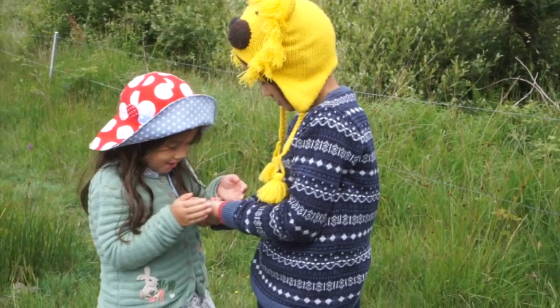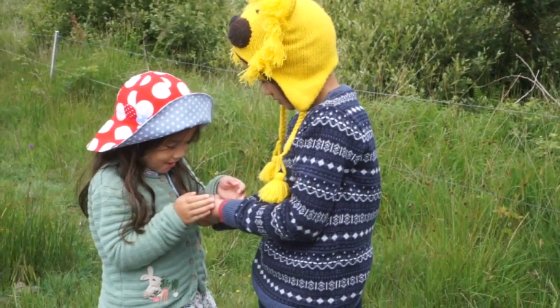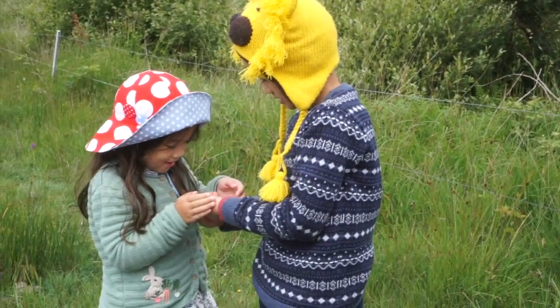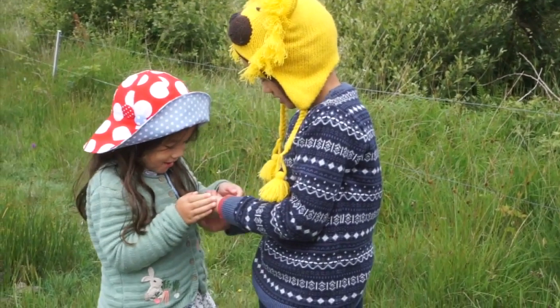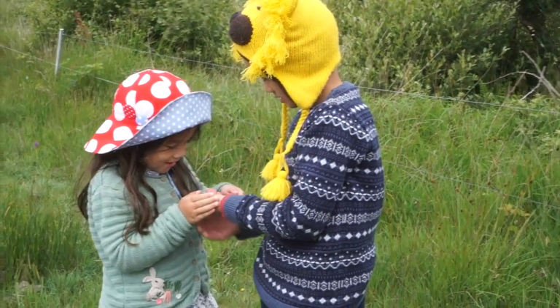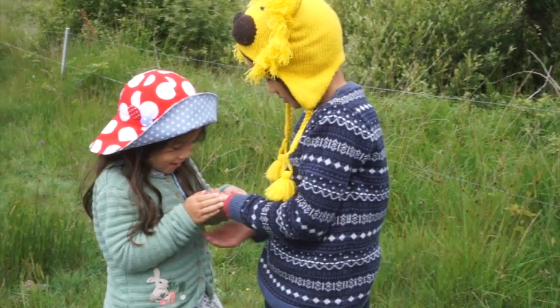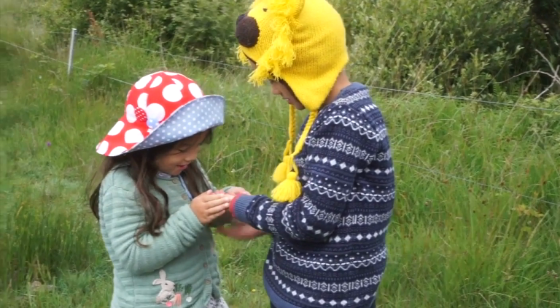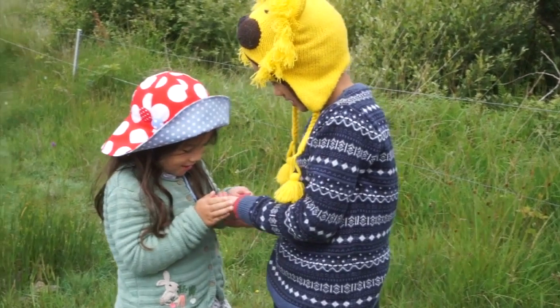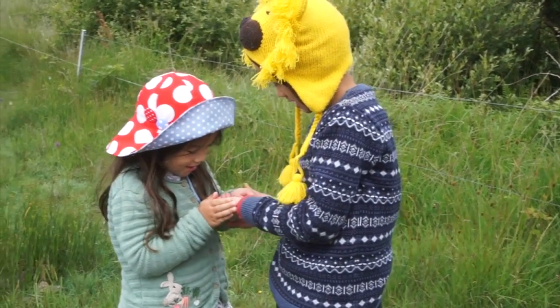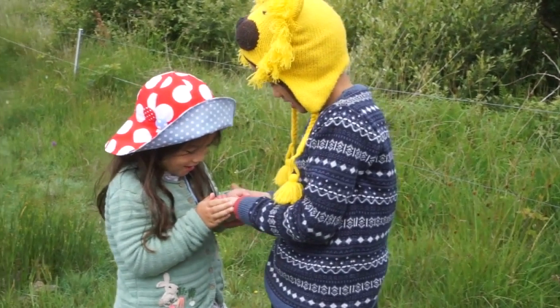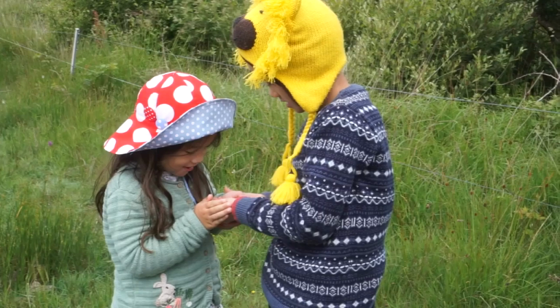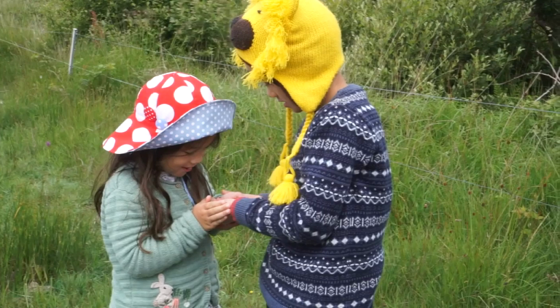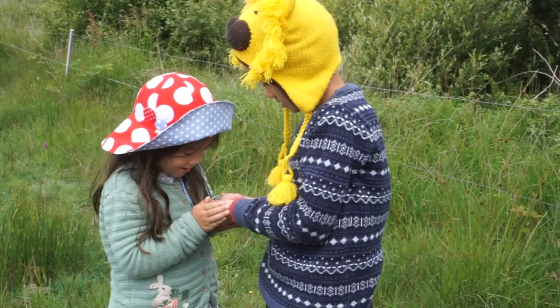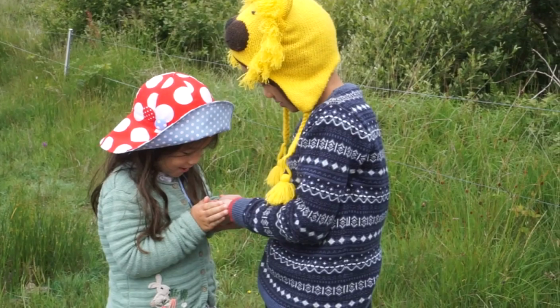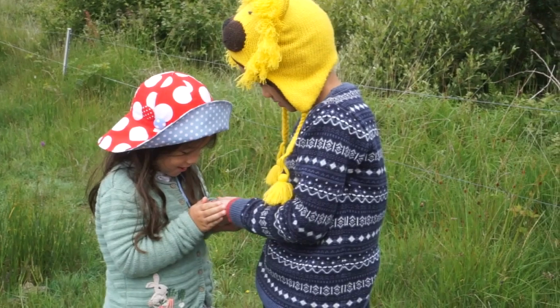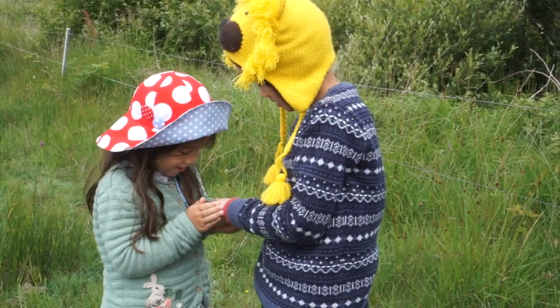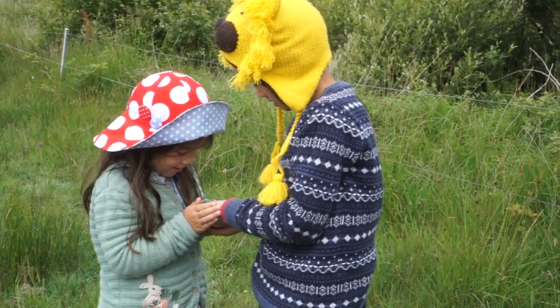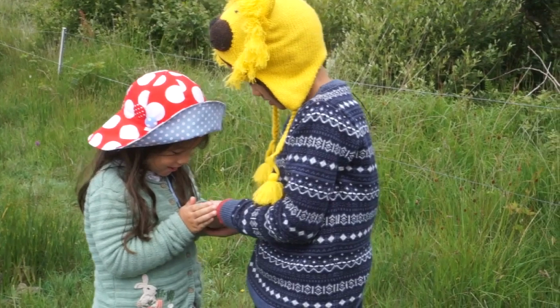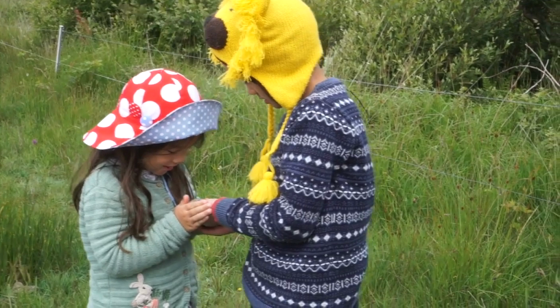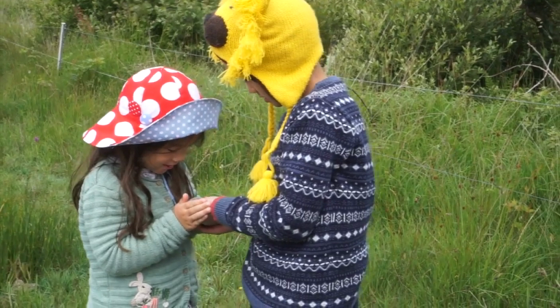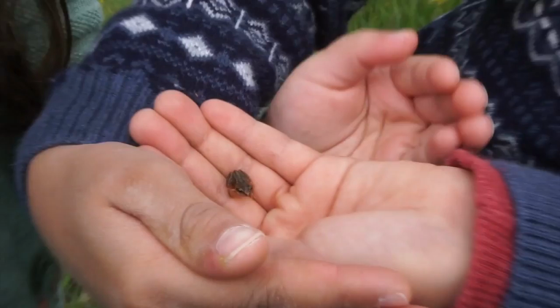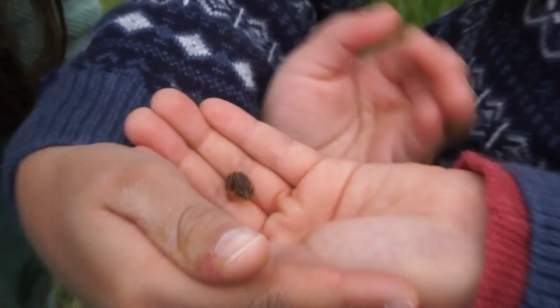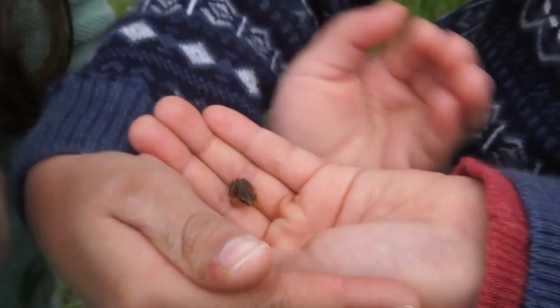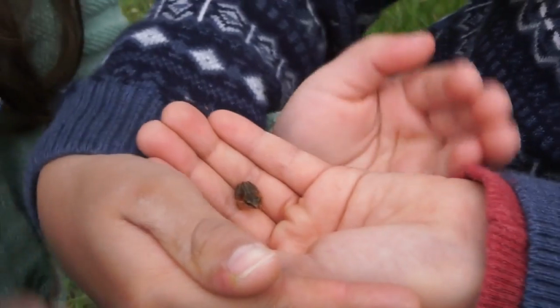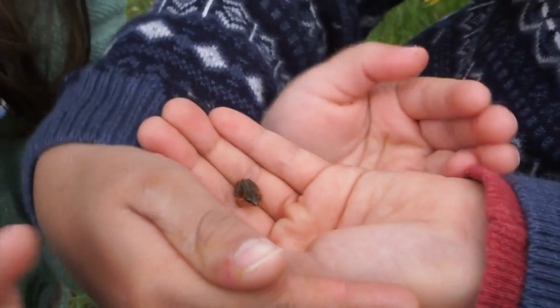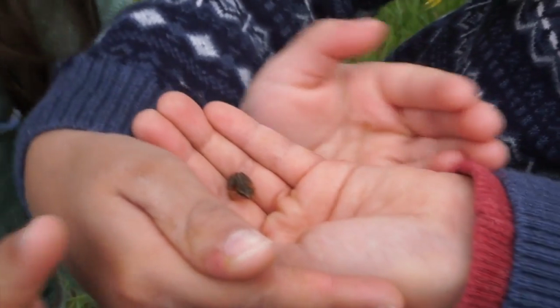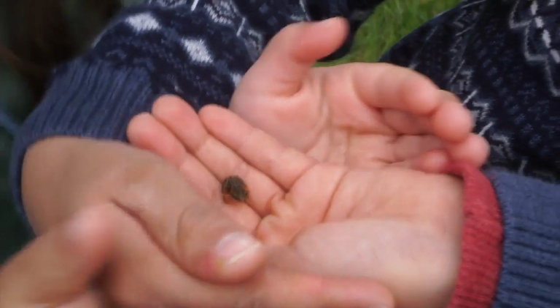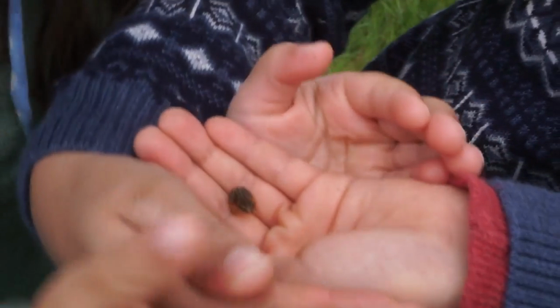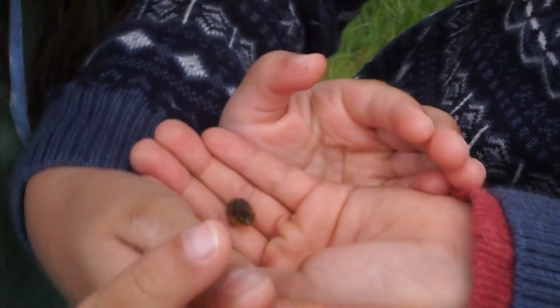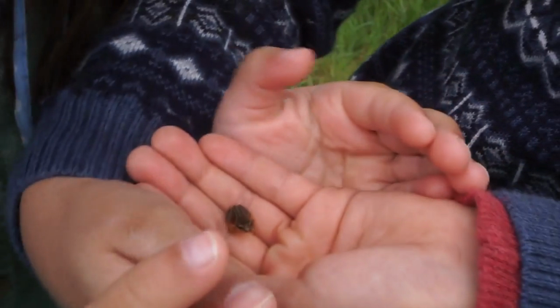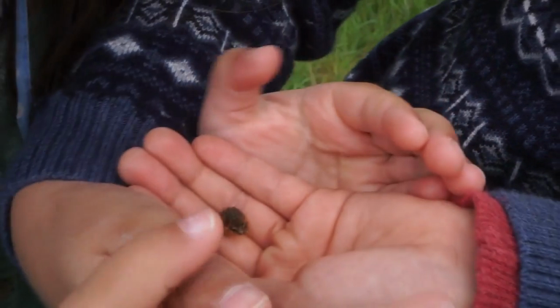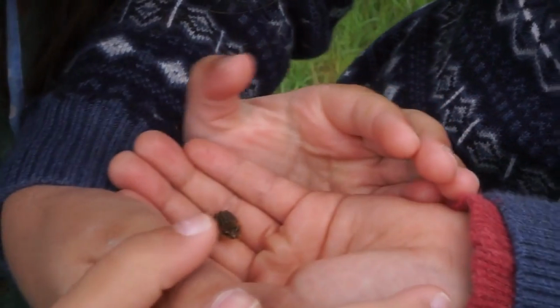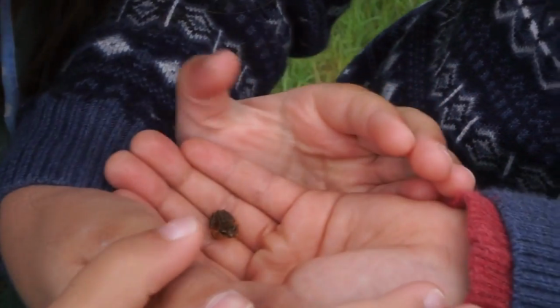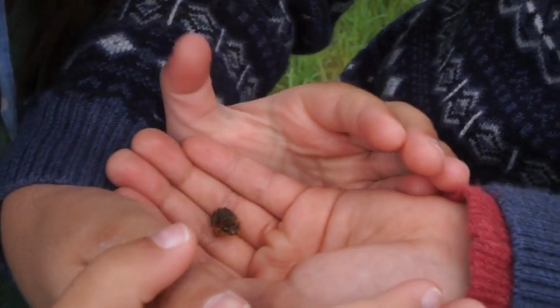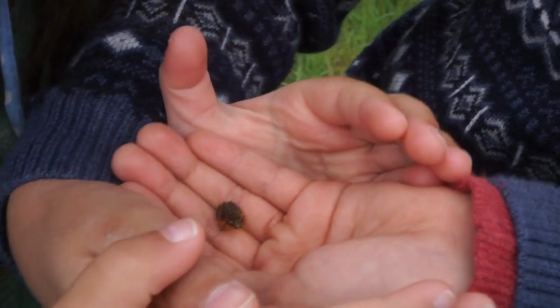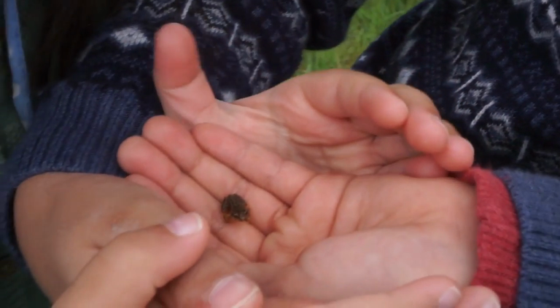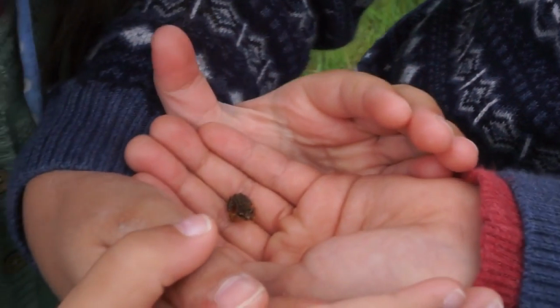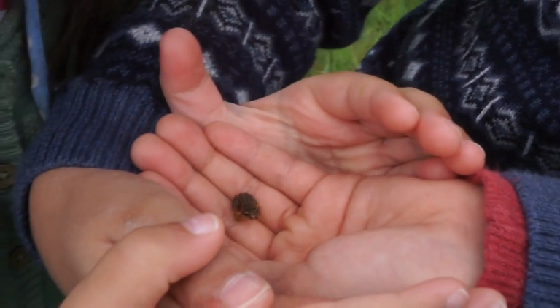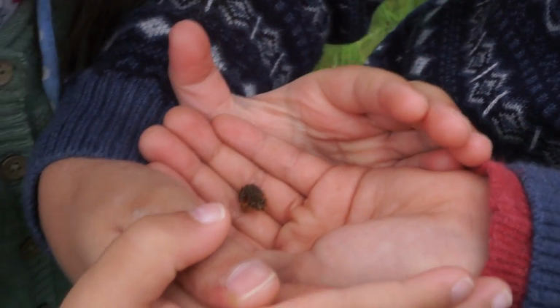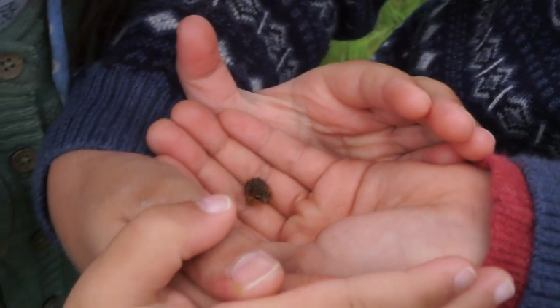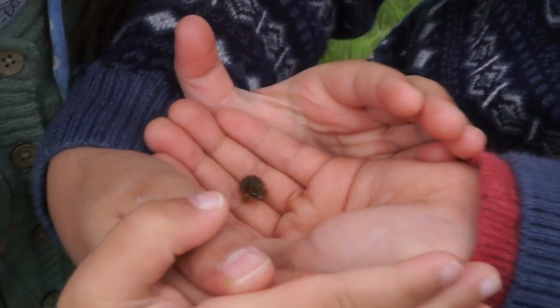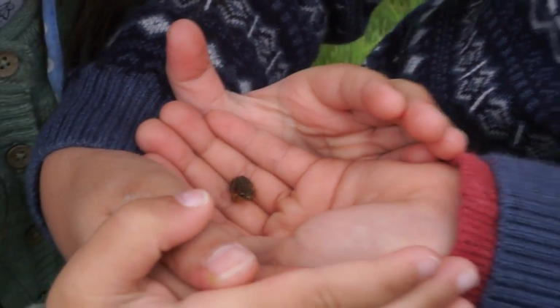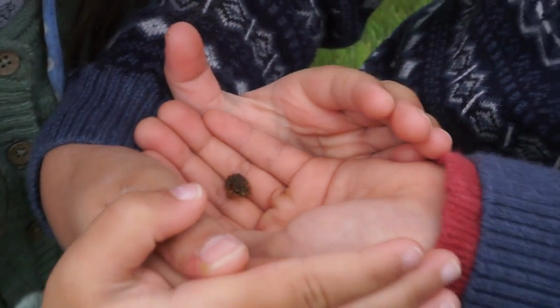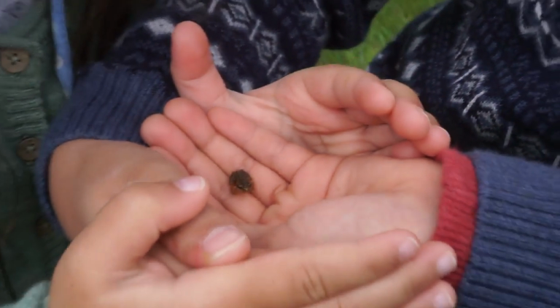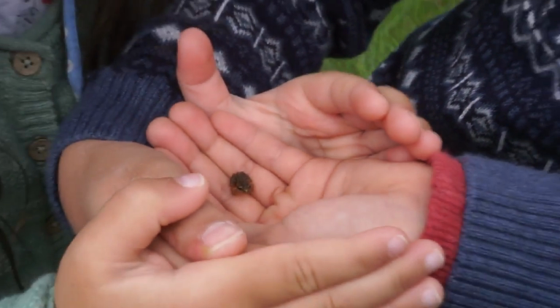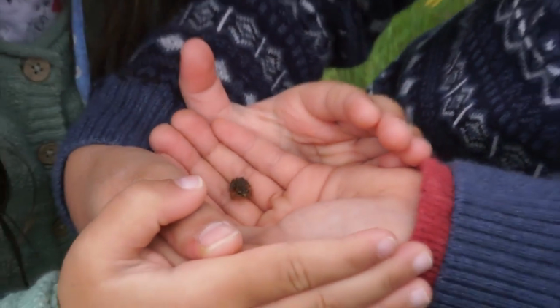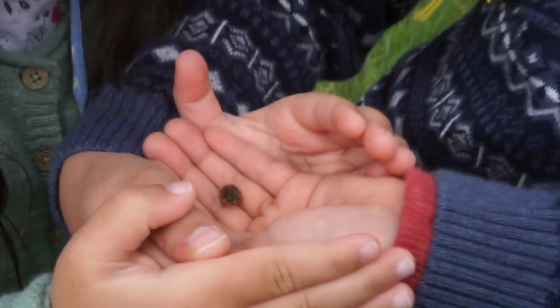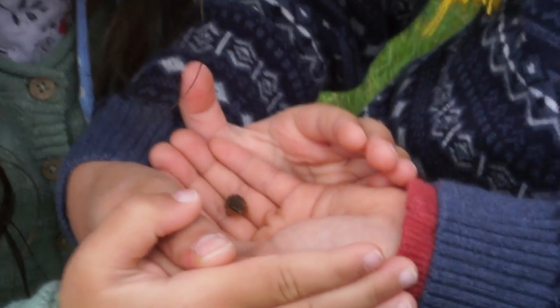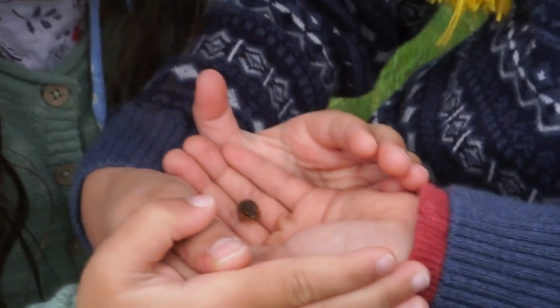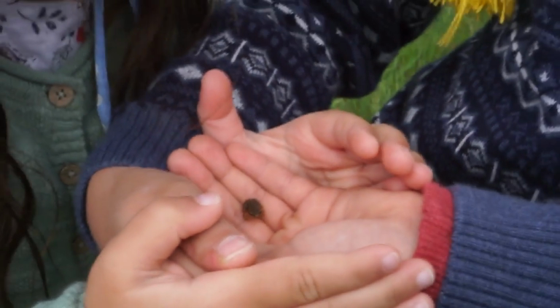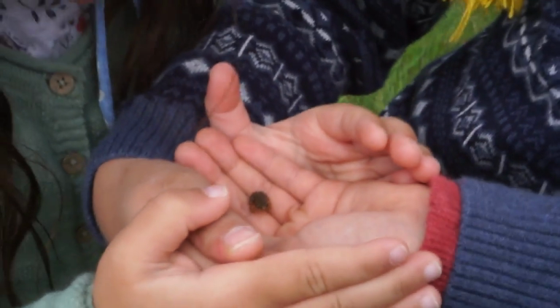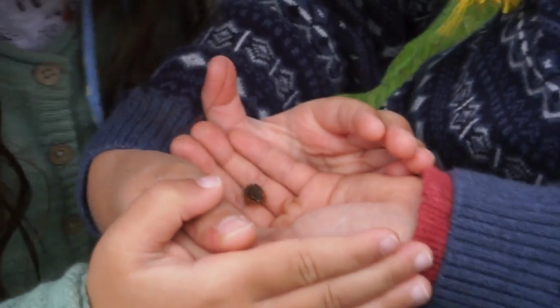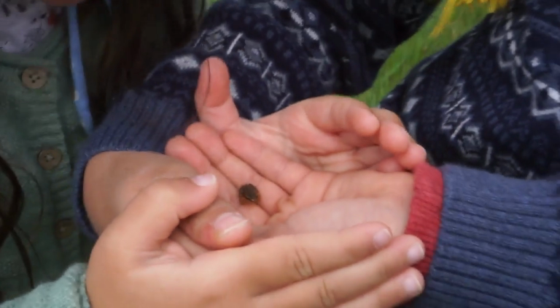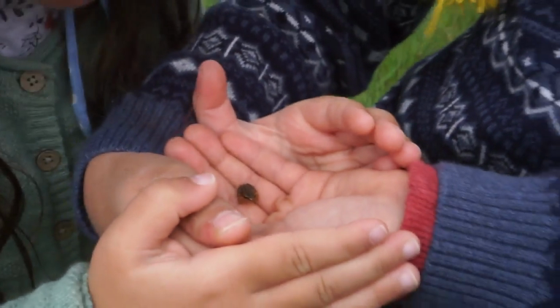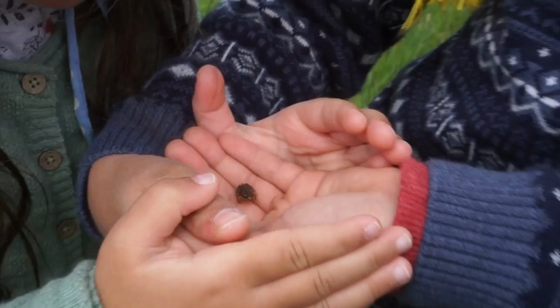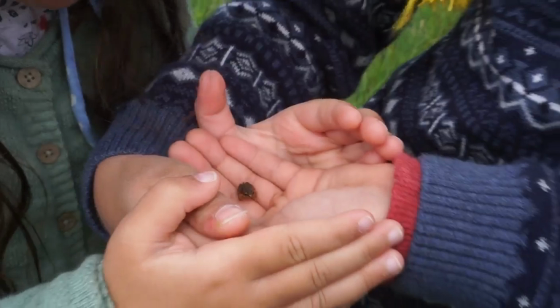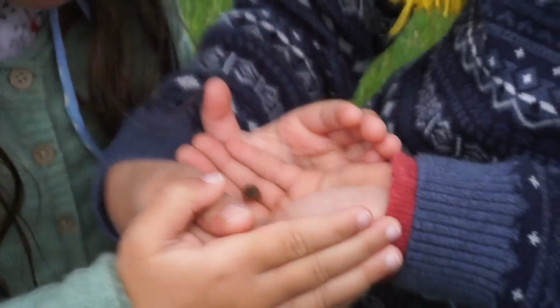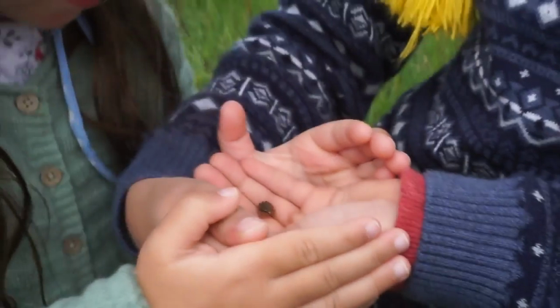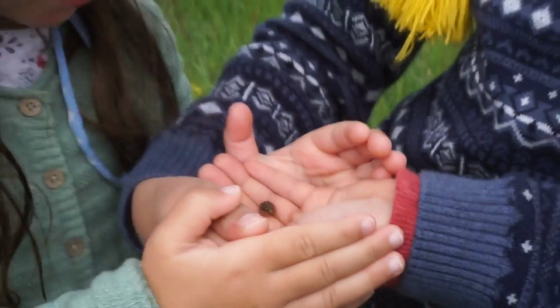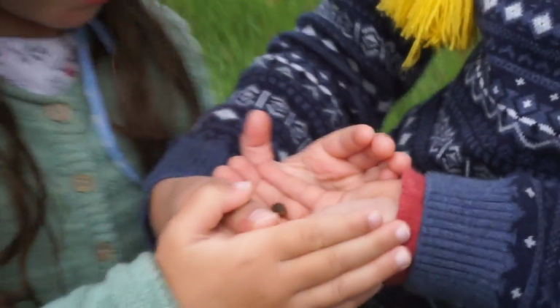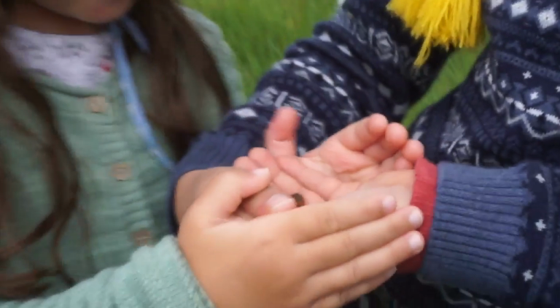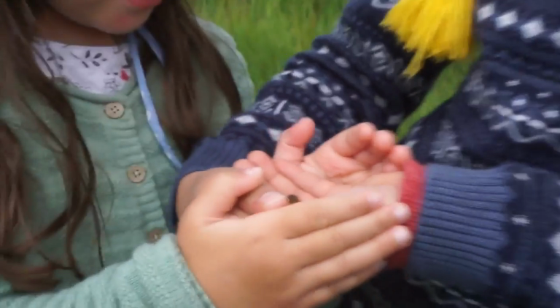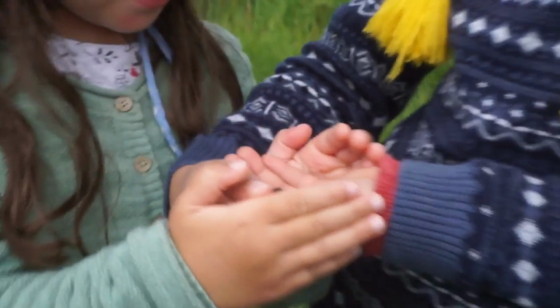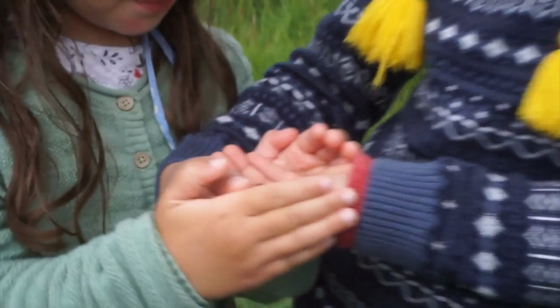There are lots of creatures living in the river, like this tiny little baby frog. Isn't it cute?